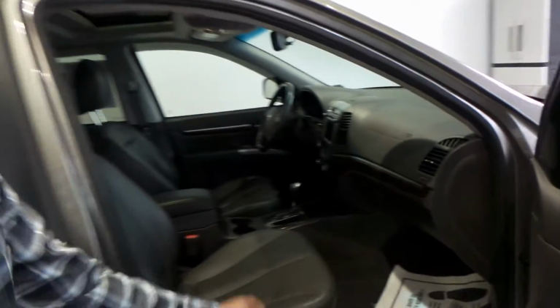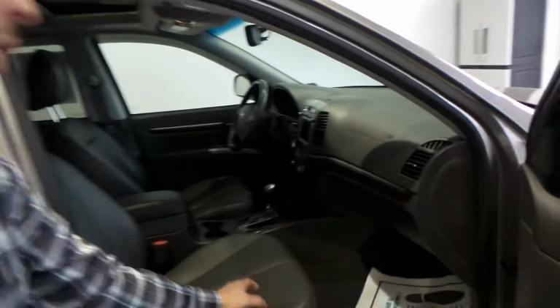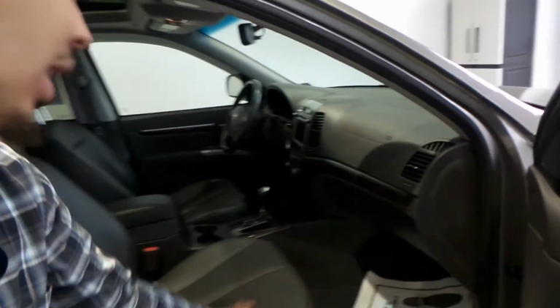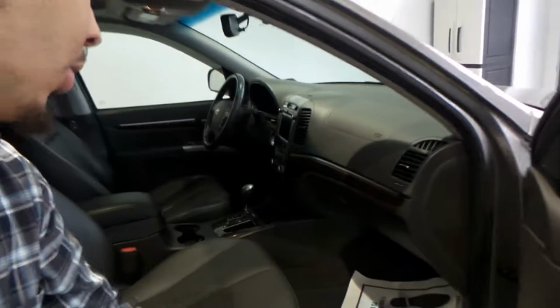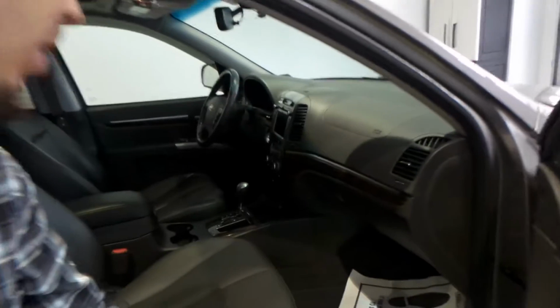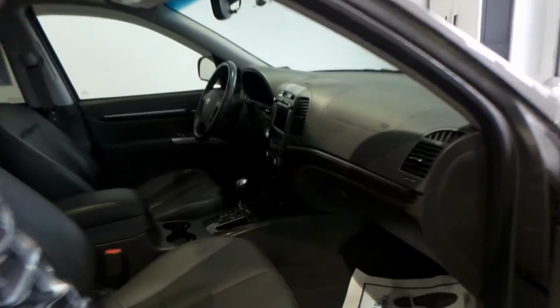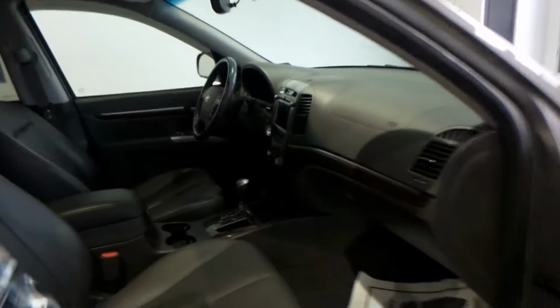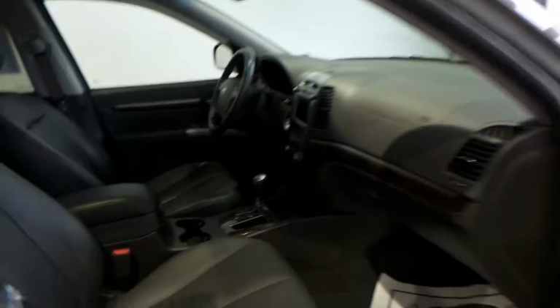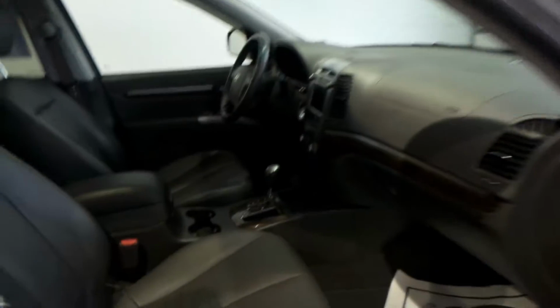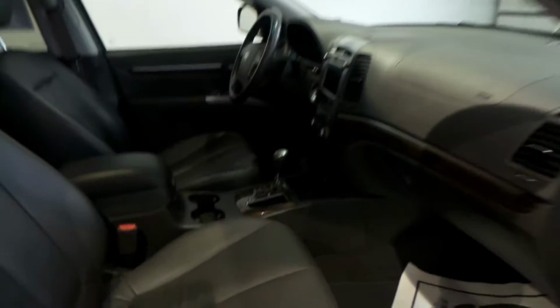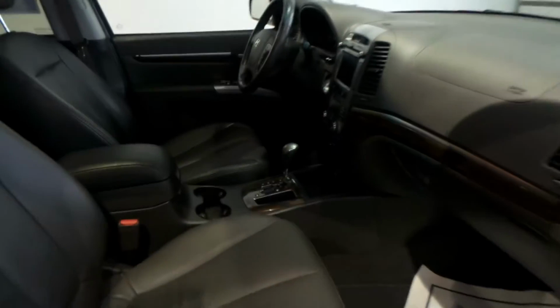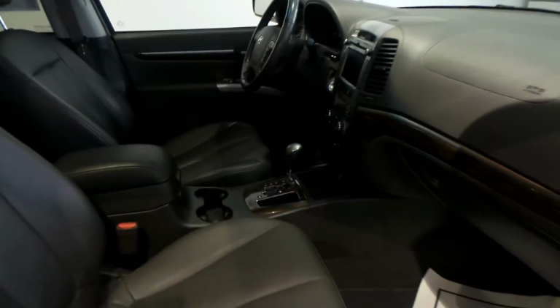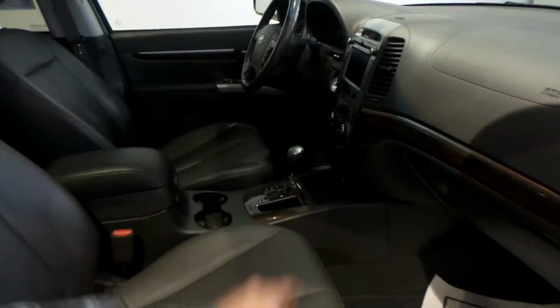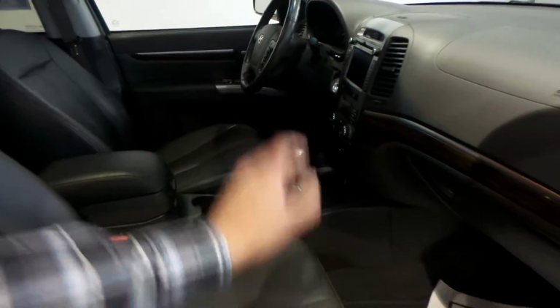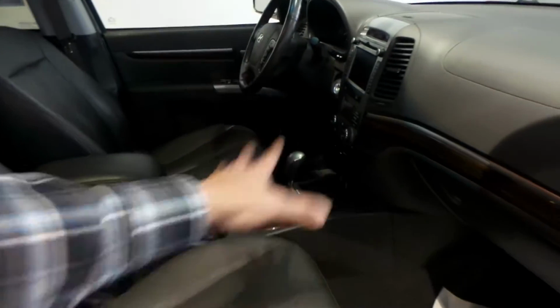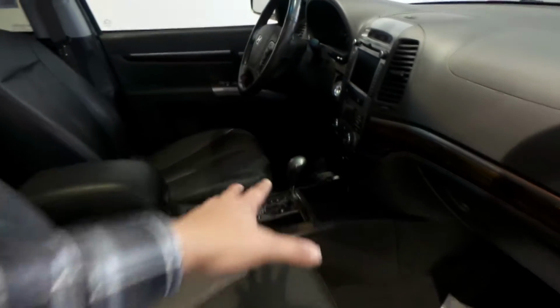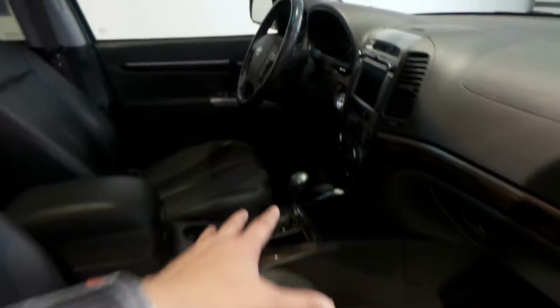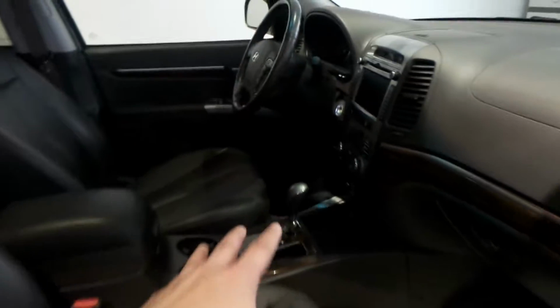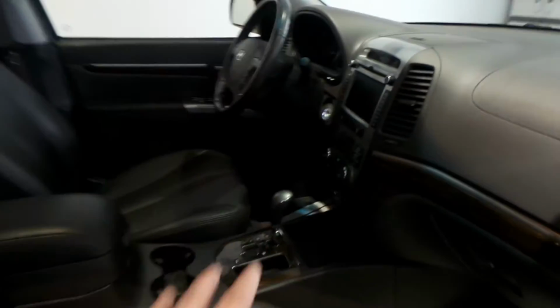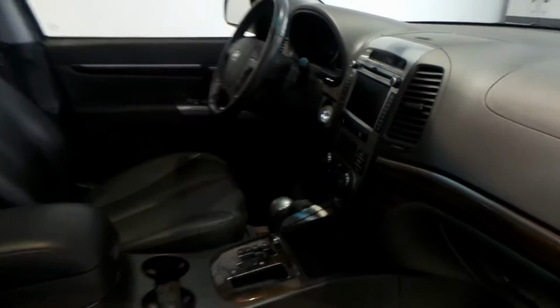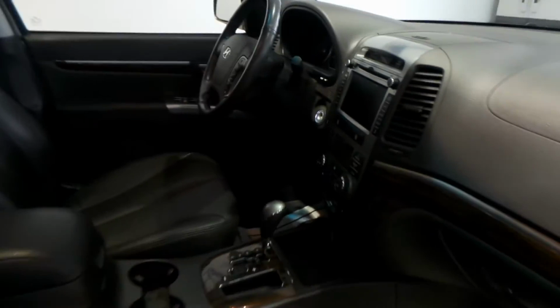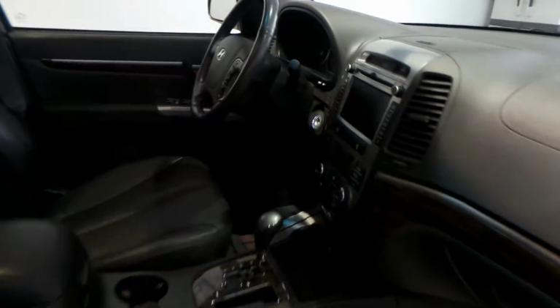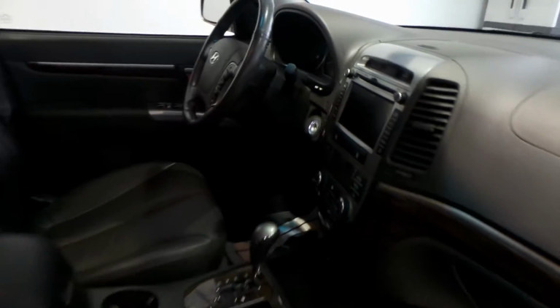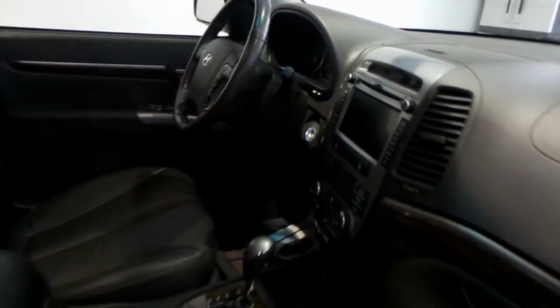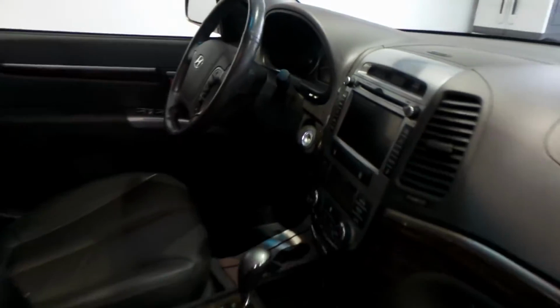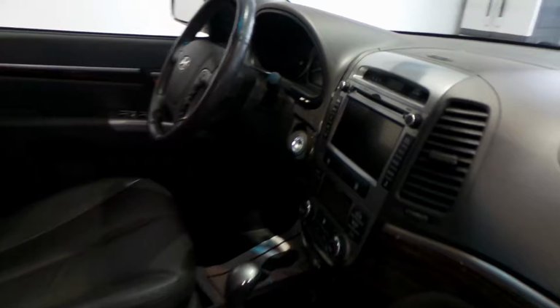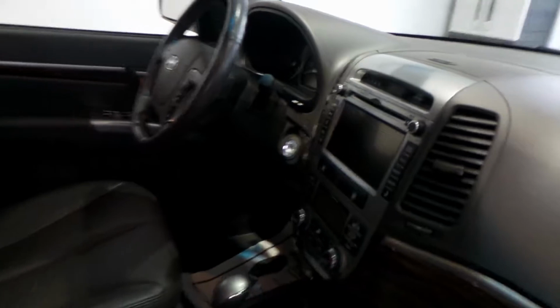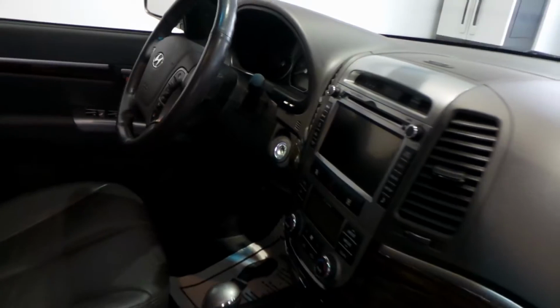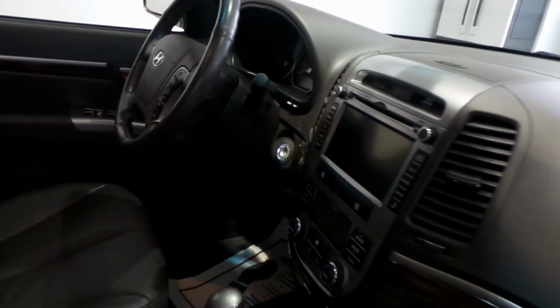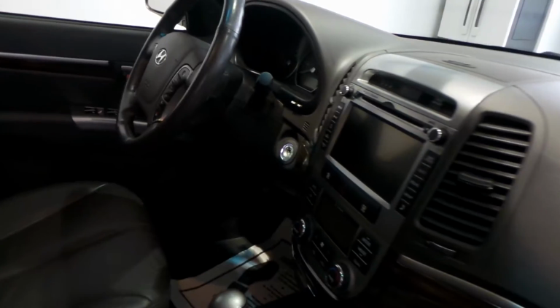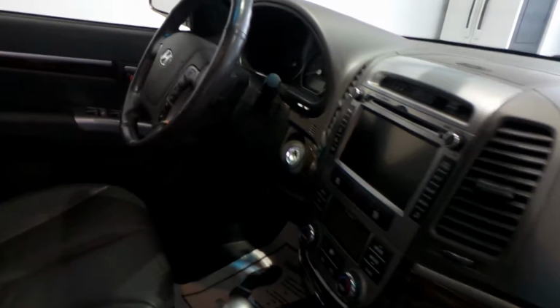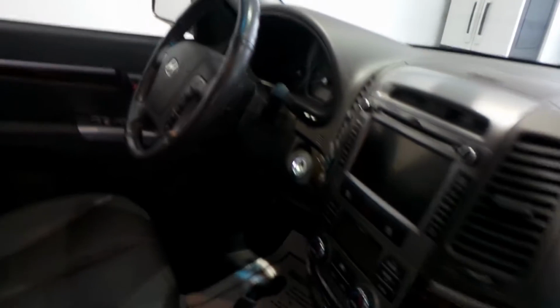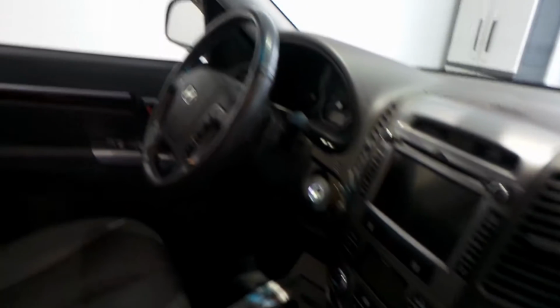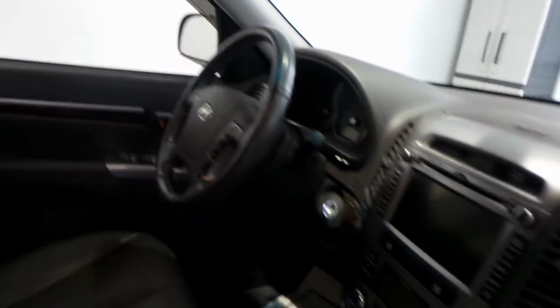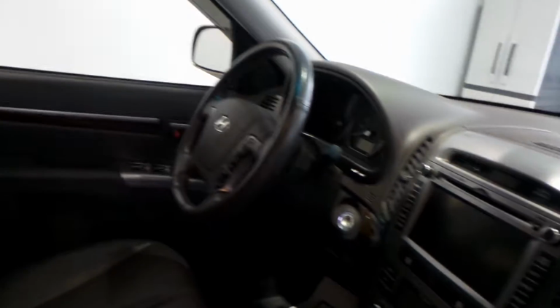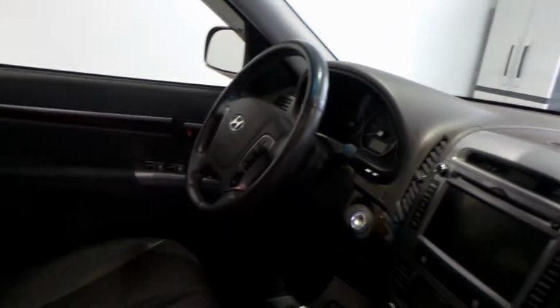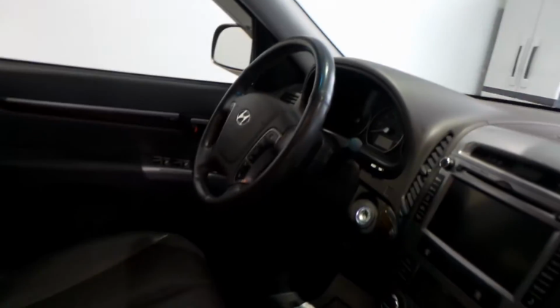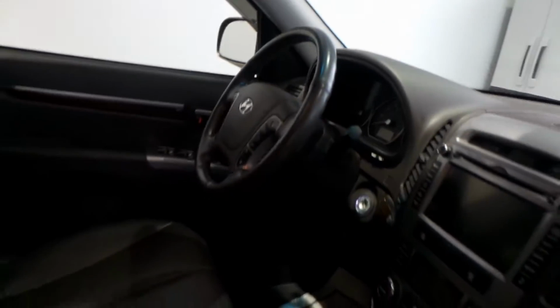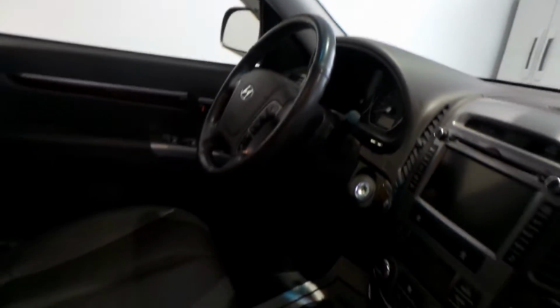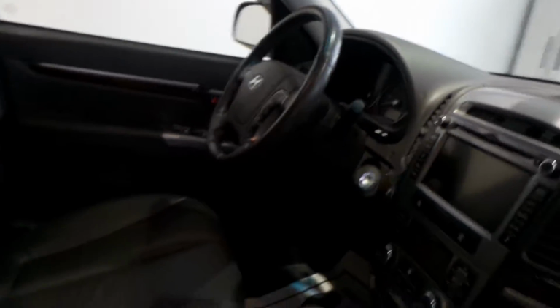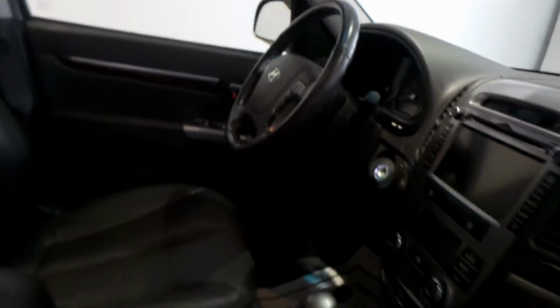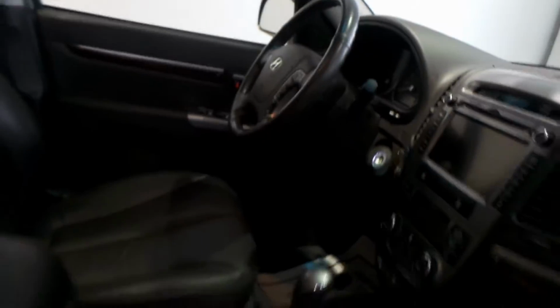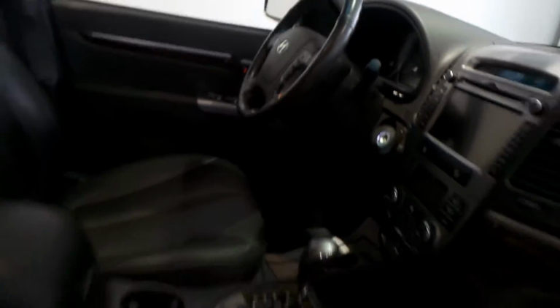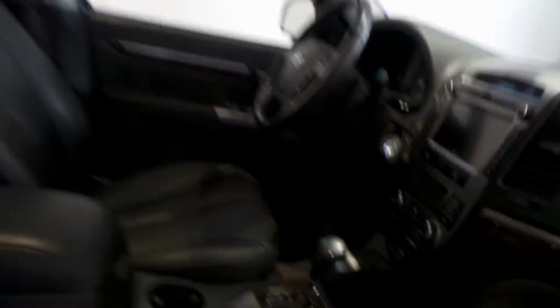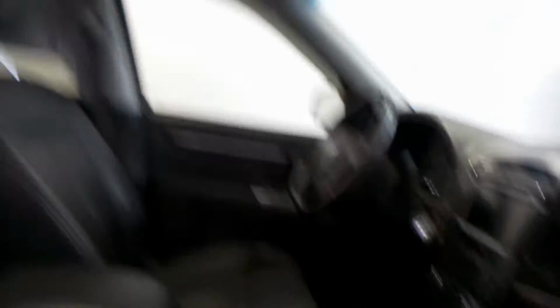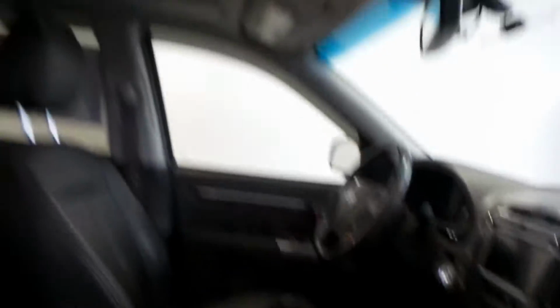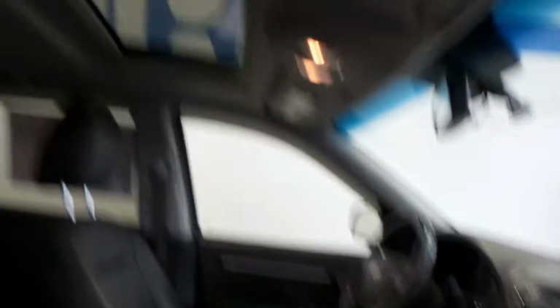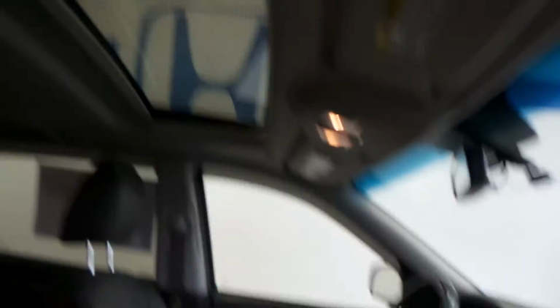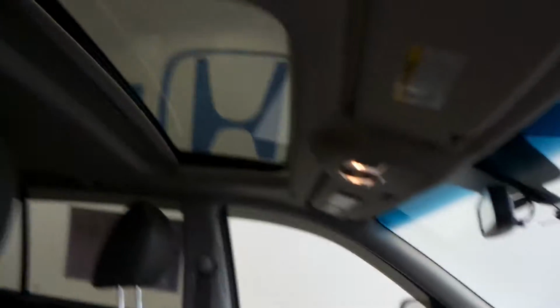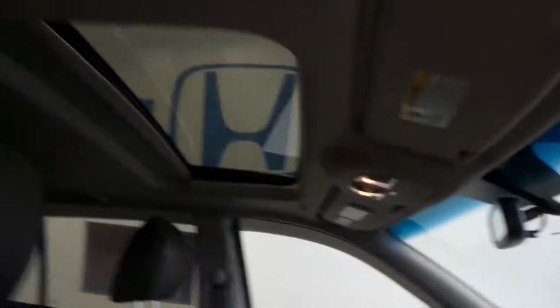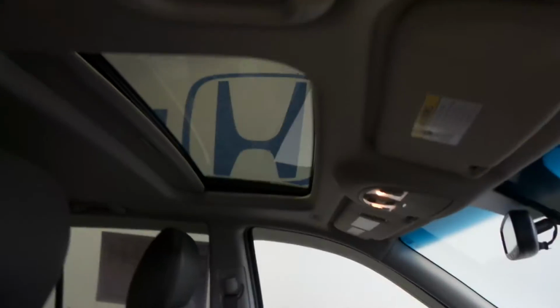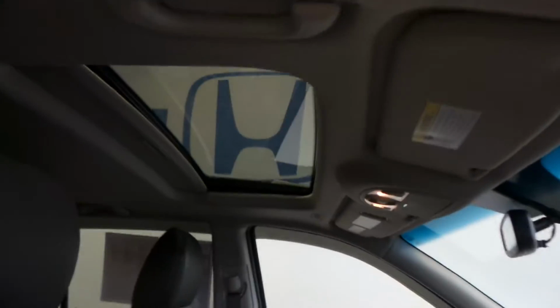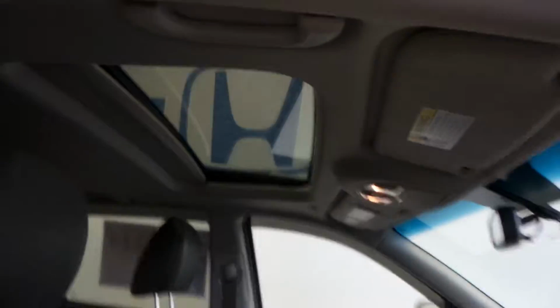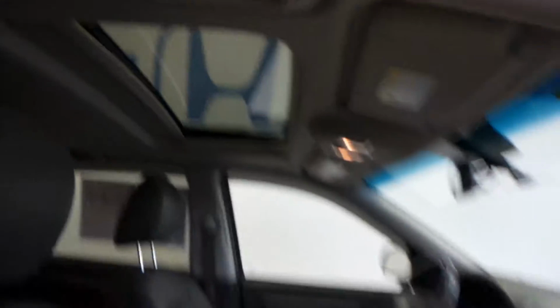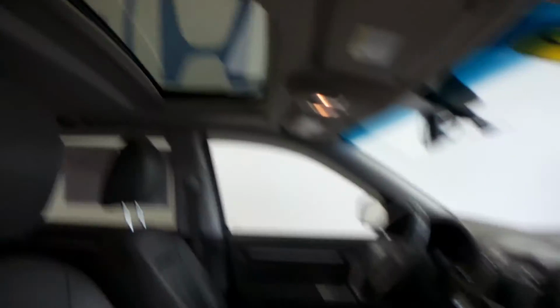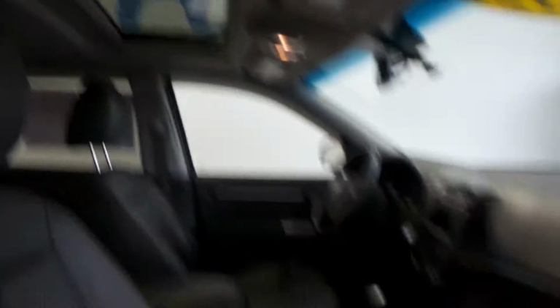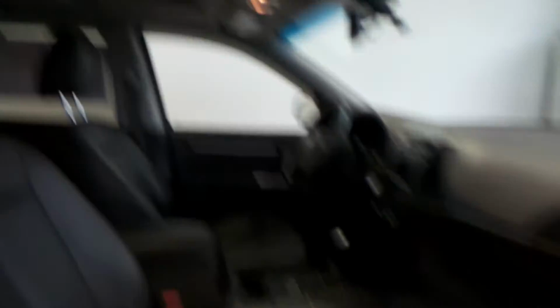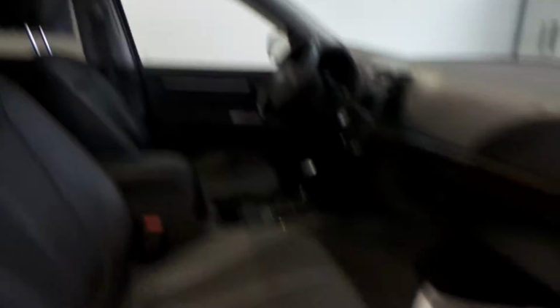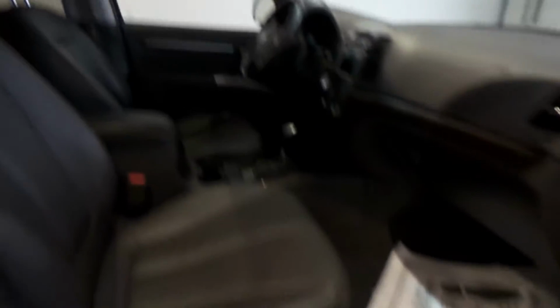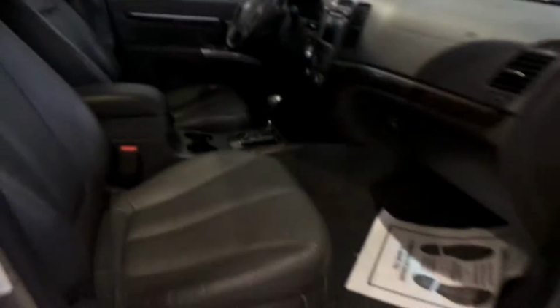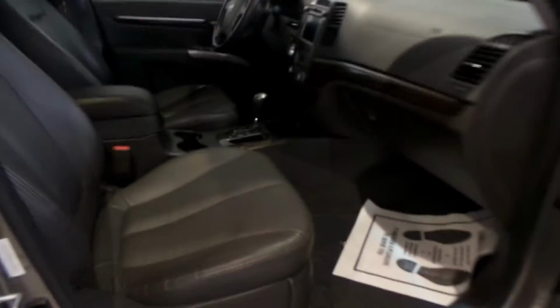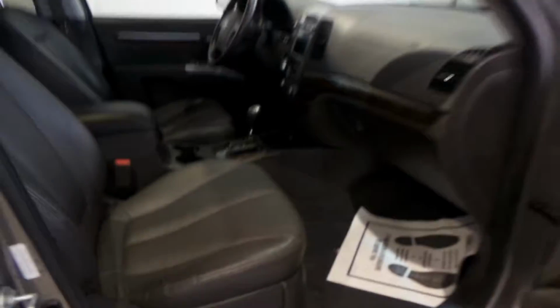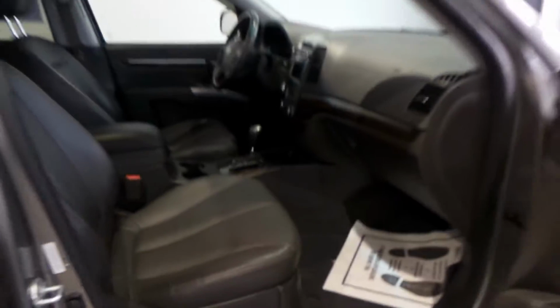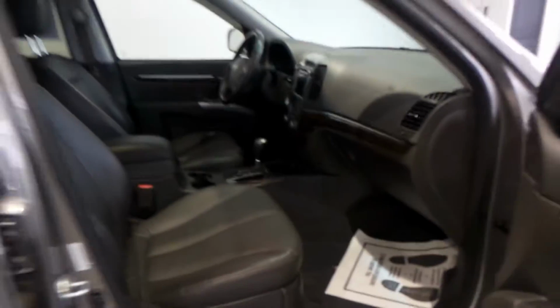You have leather interior, heated seats, navigation — pretty much everything you can ask for in a vehicle, especially an SUV.